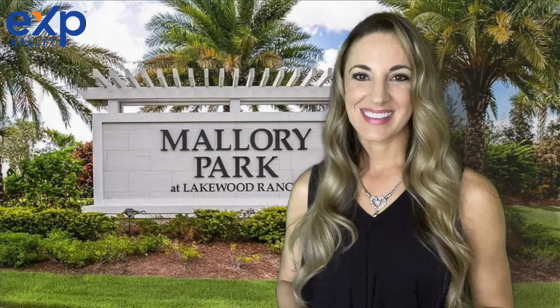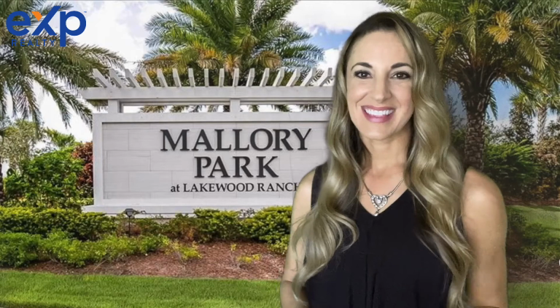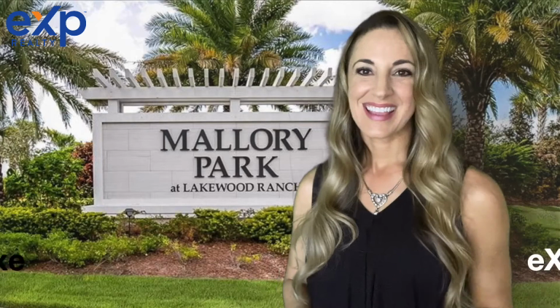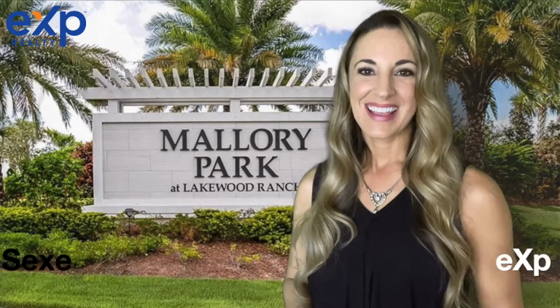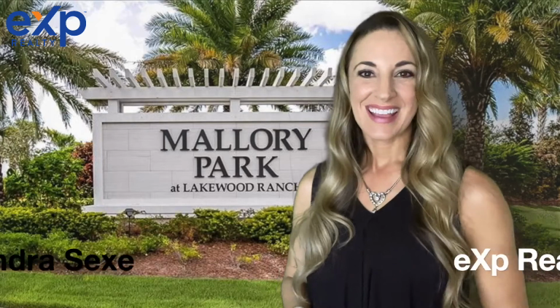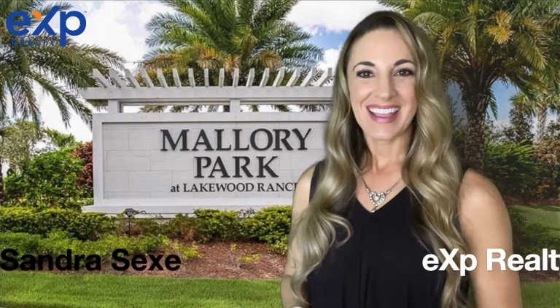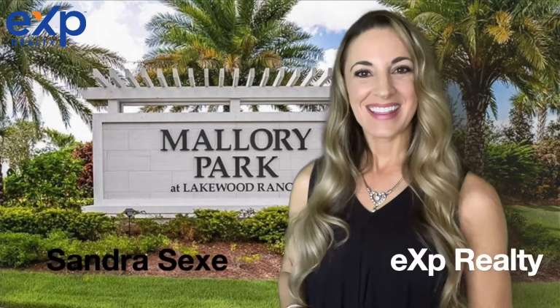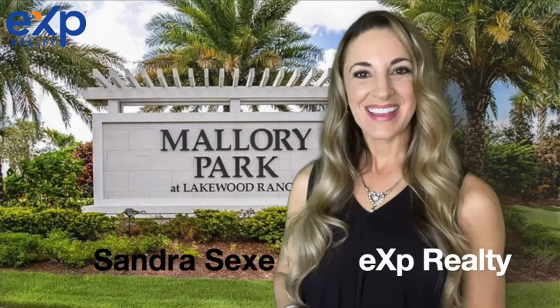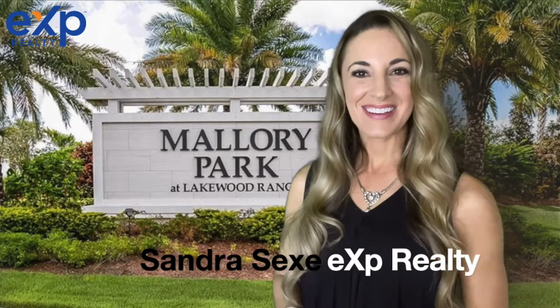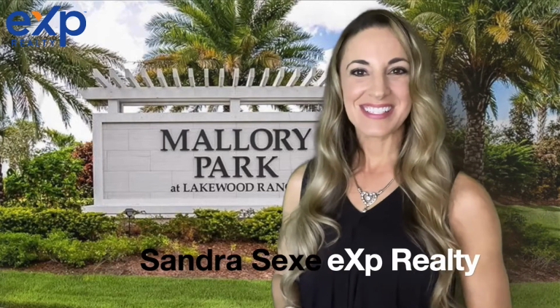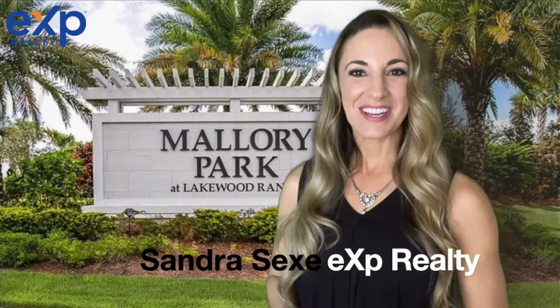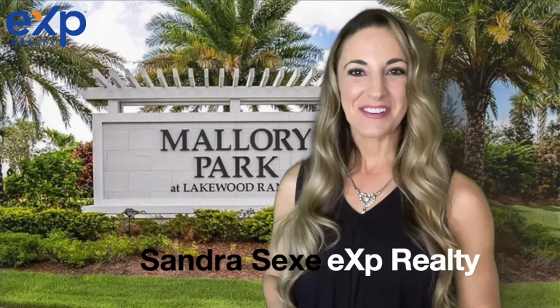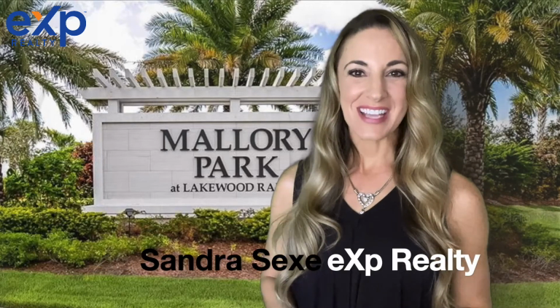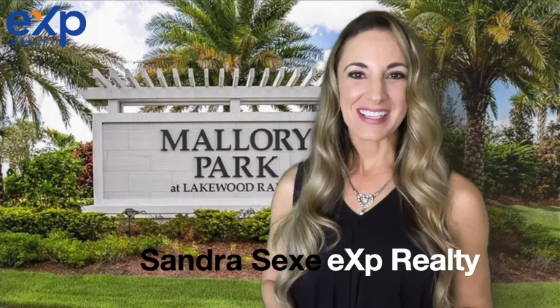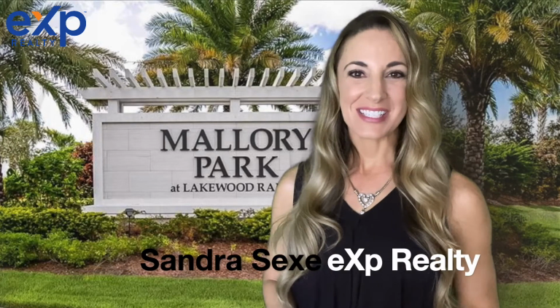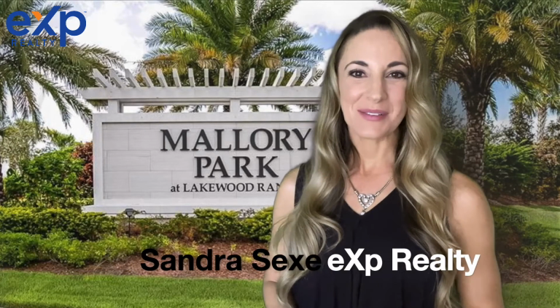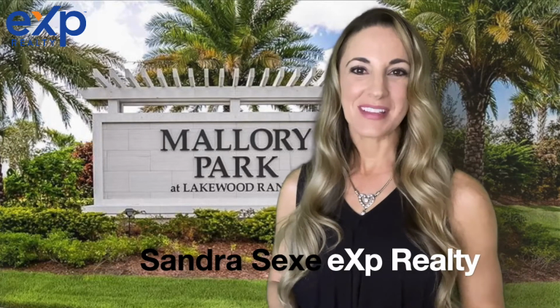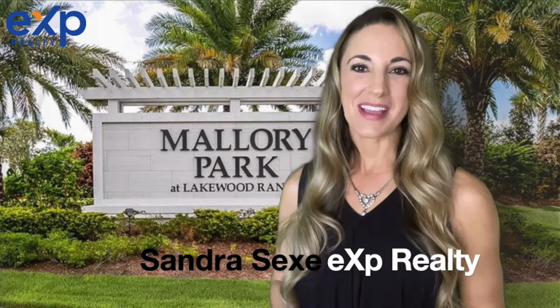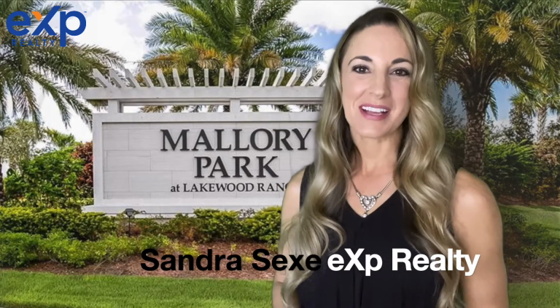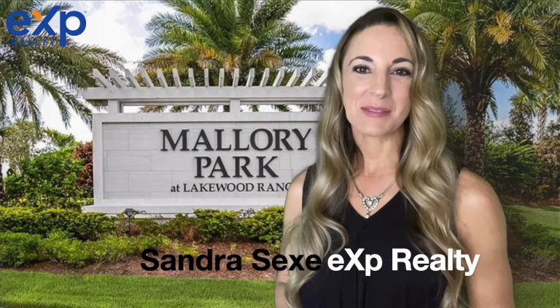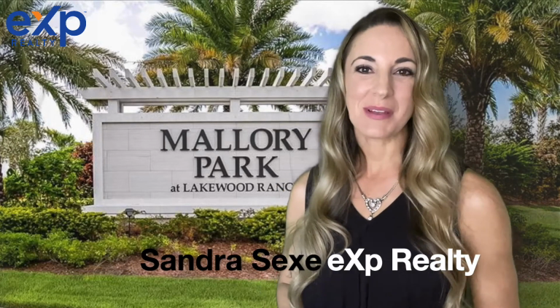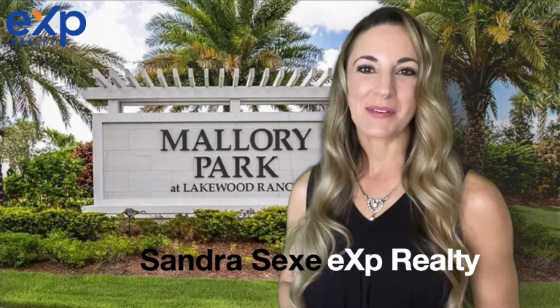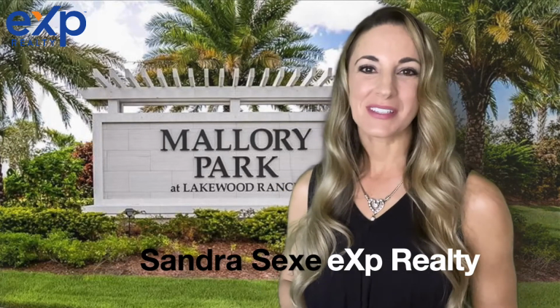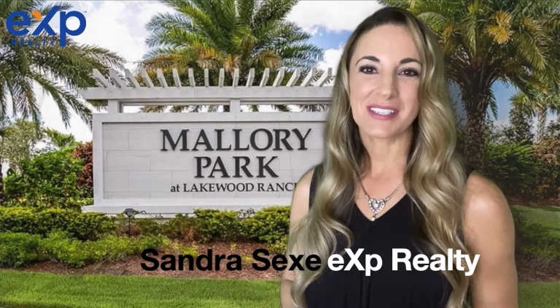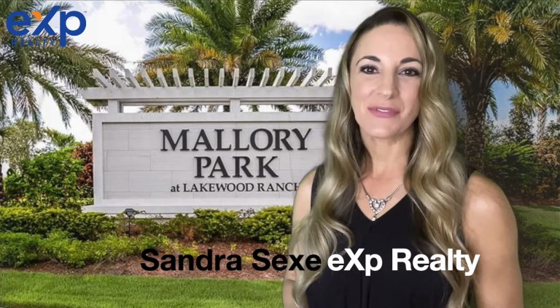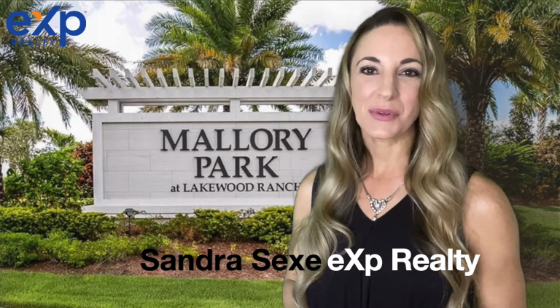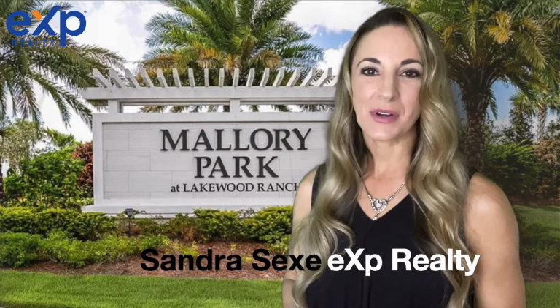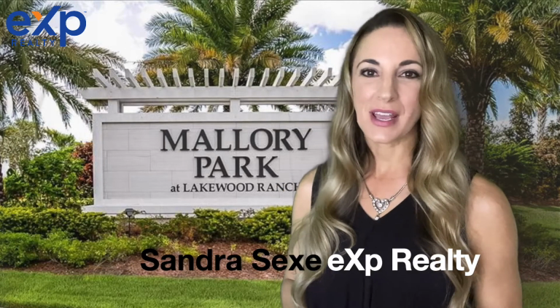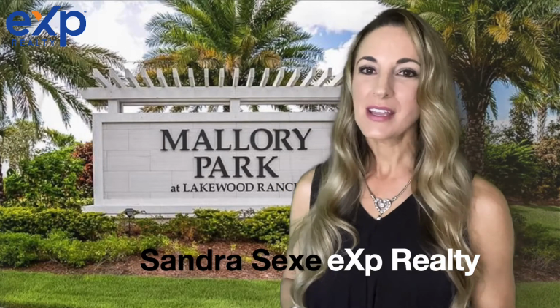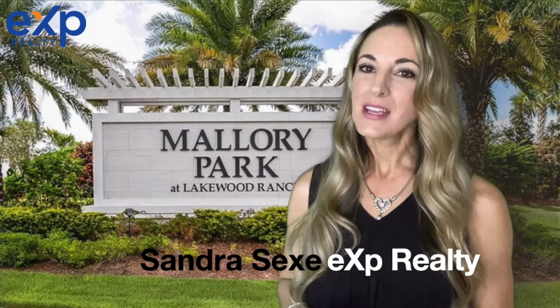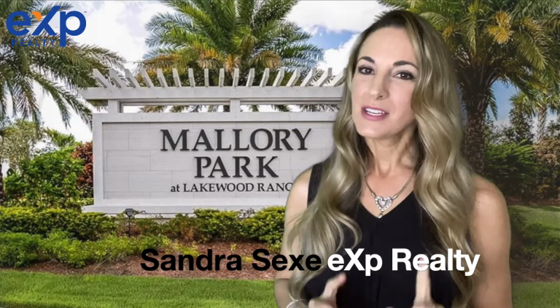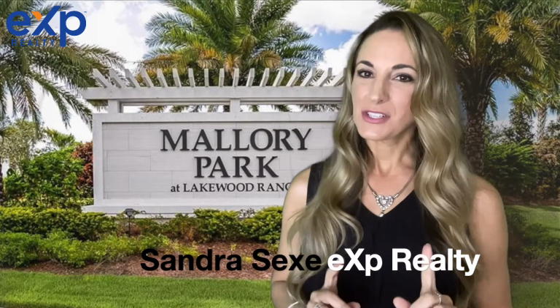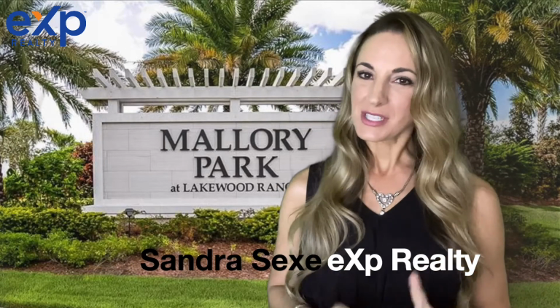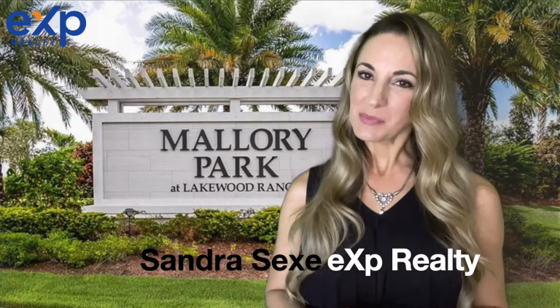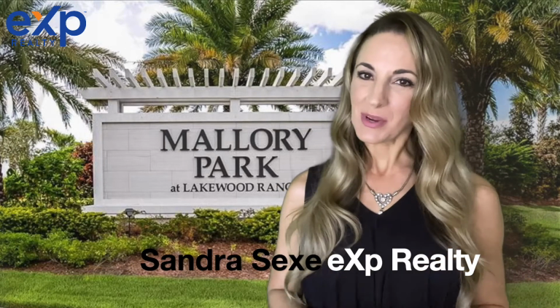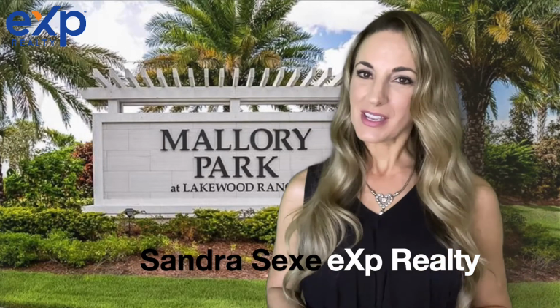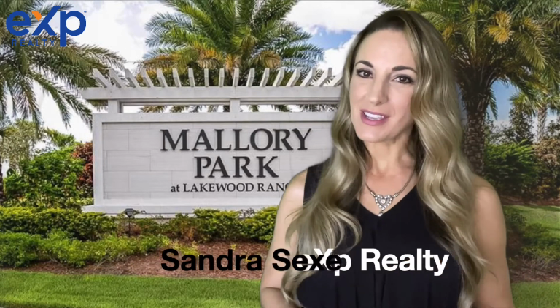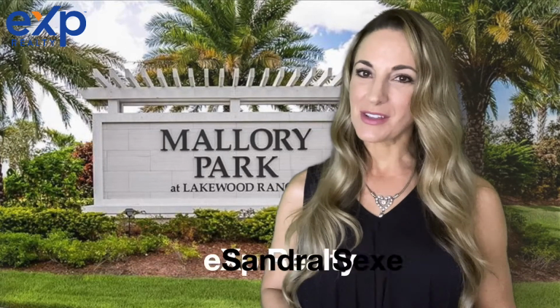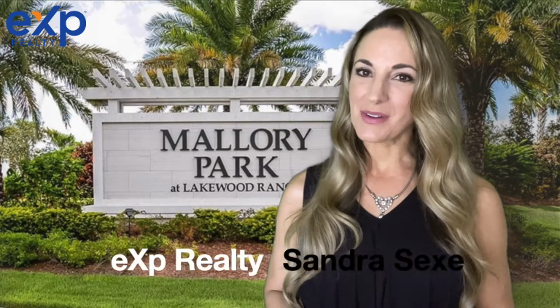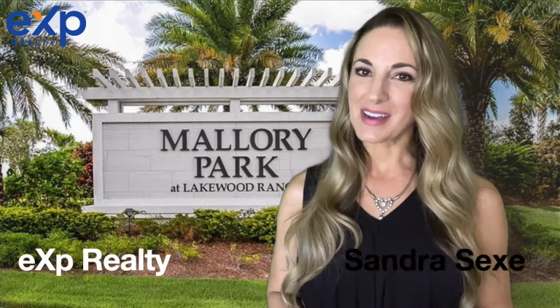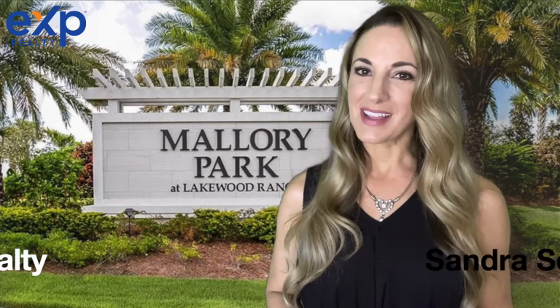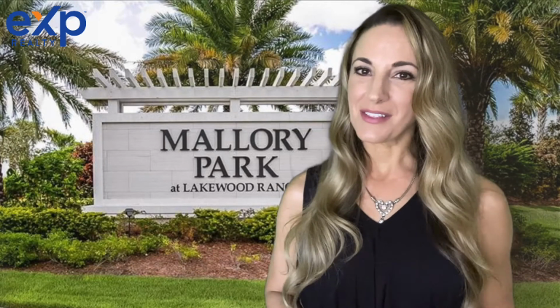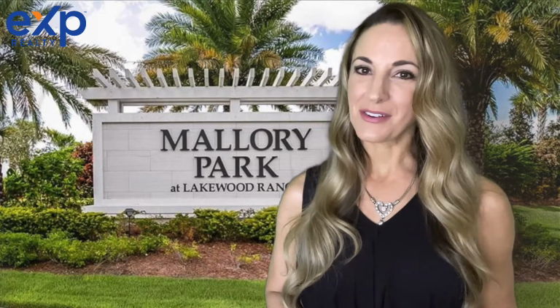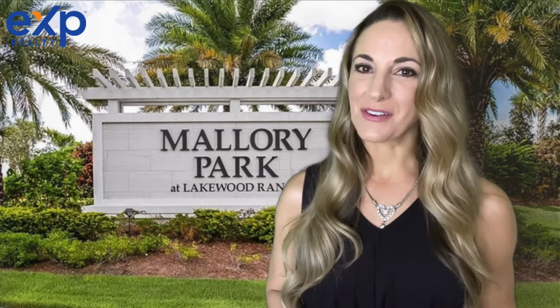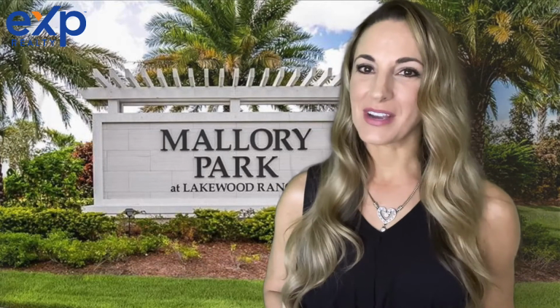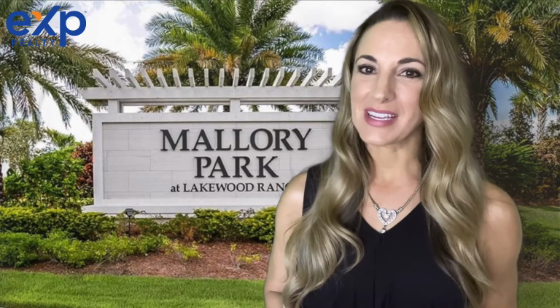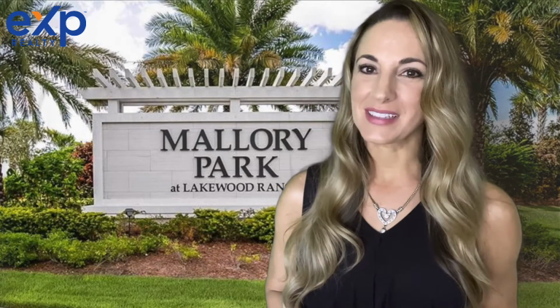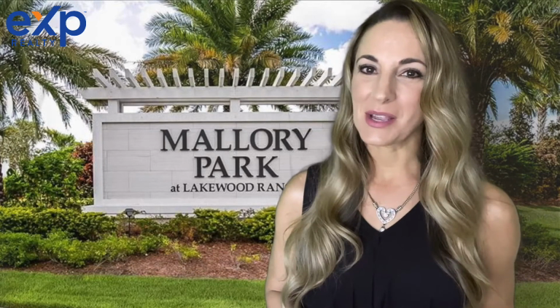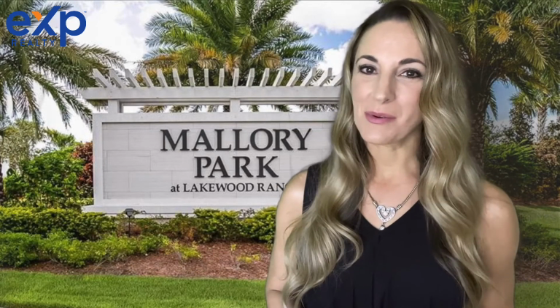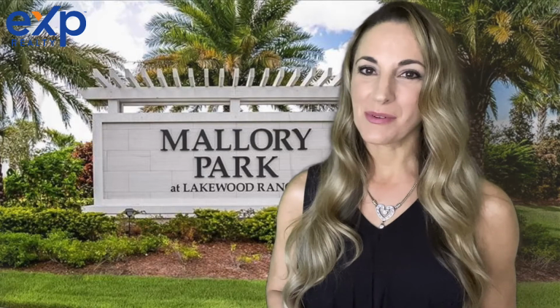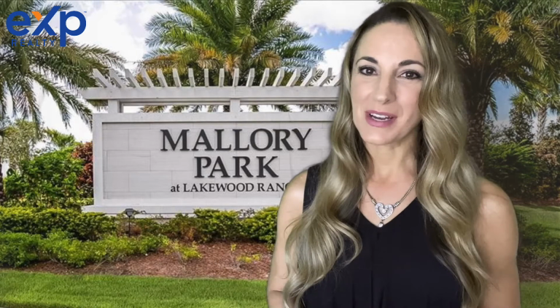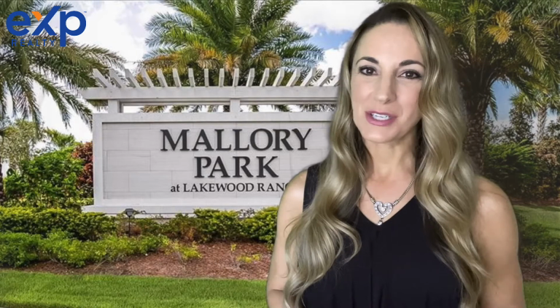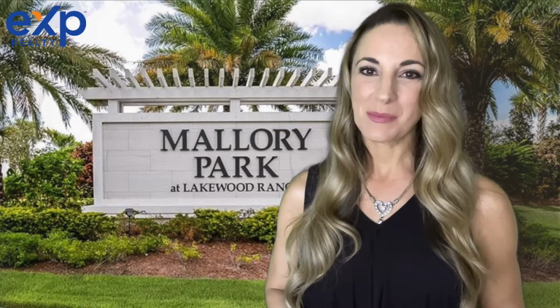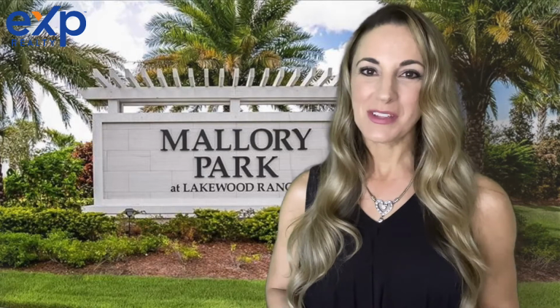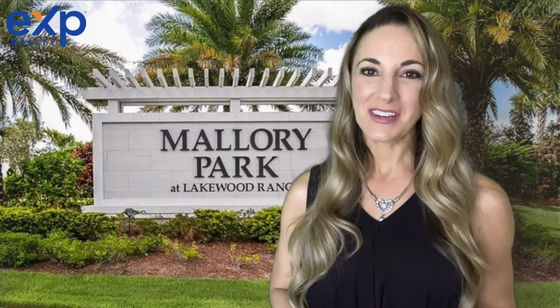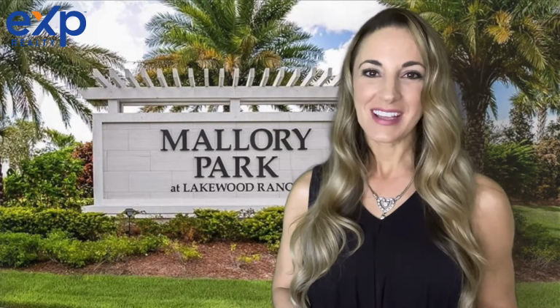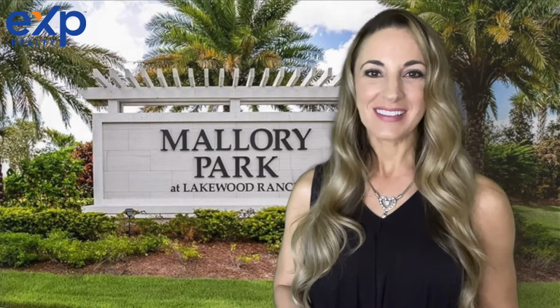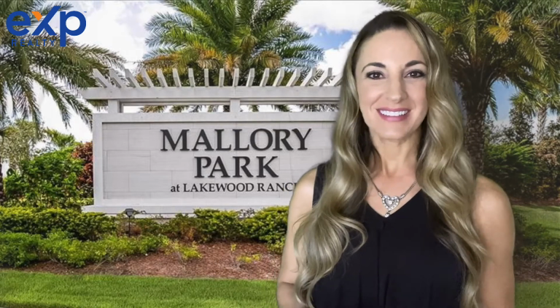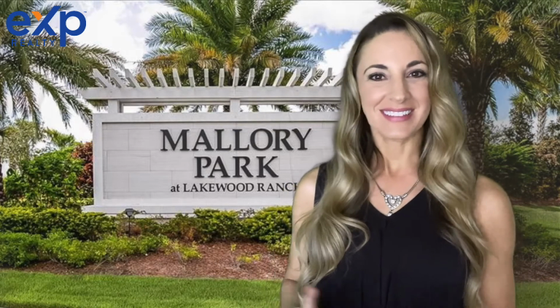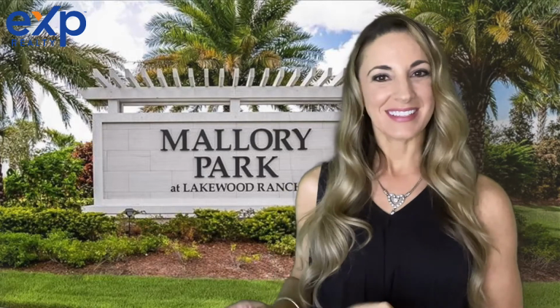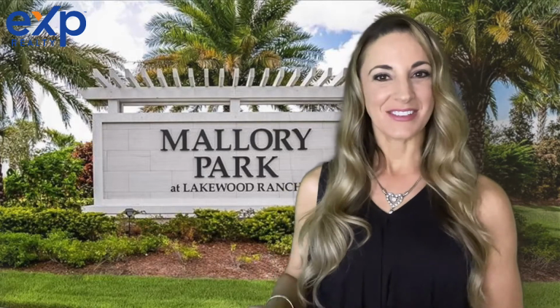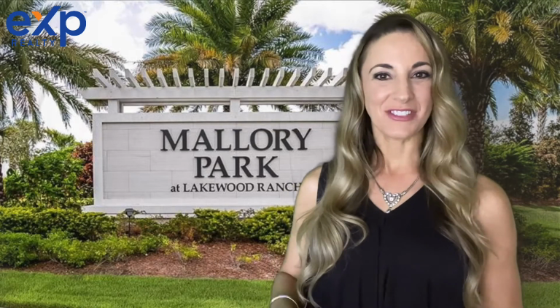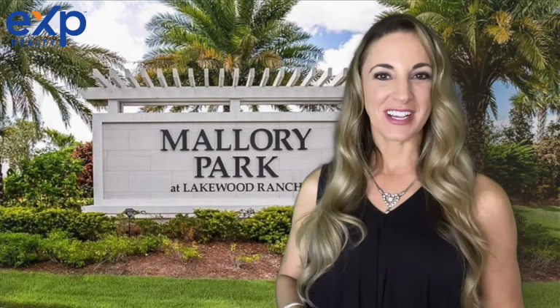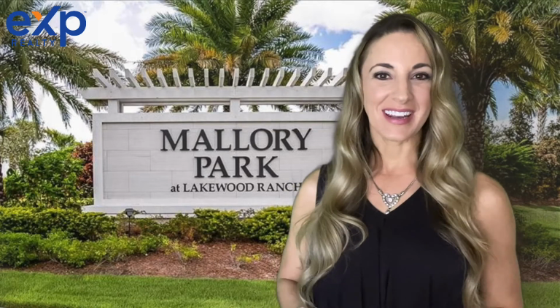Hey there, Sandra Sexe with EXP Realty Florida, just bringing you another great Lakewood Ranch community. Let's go check it out.